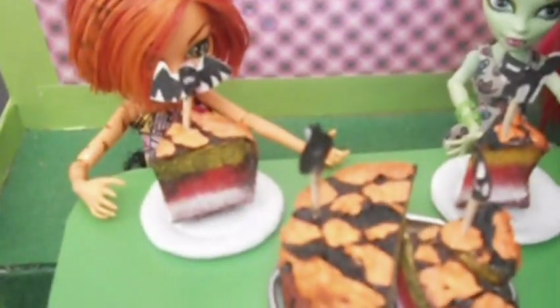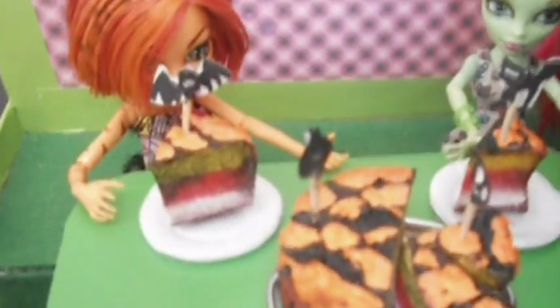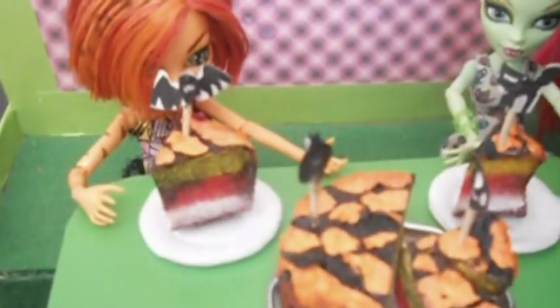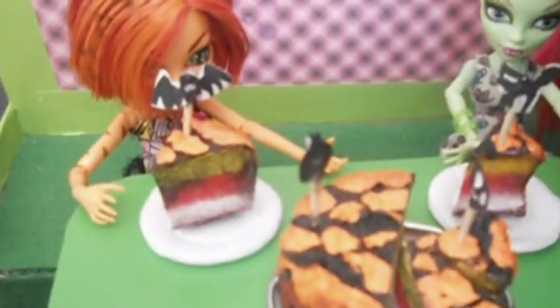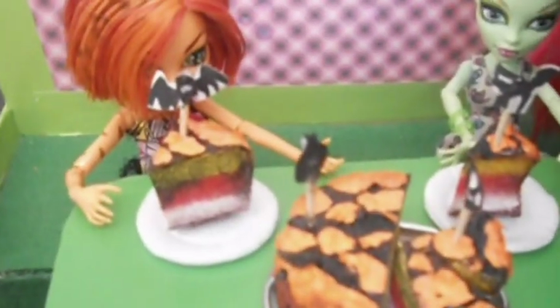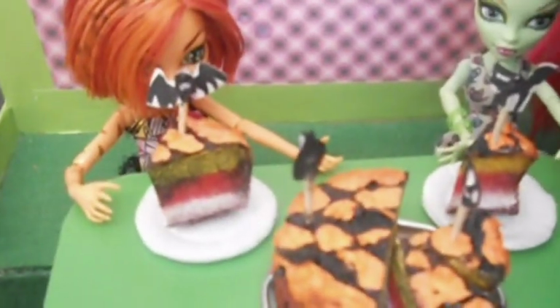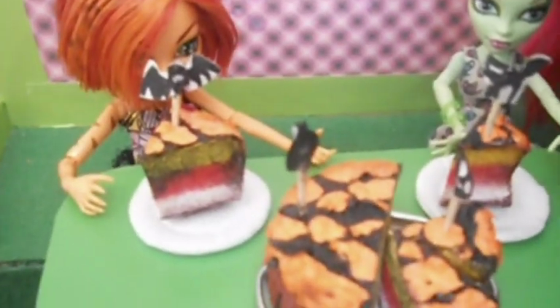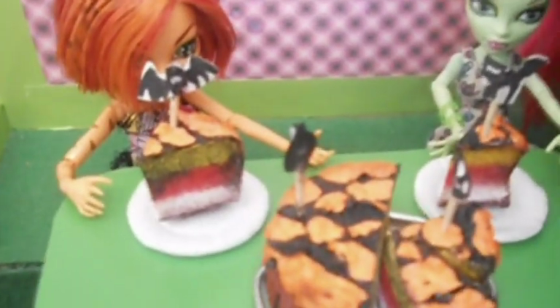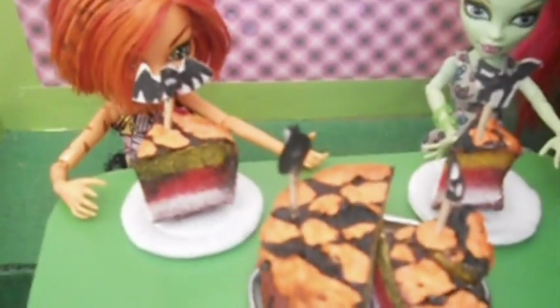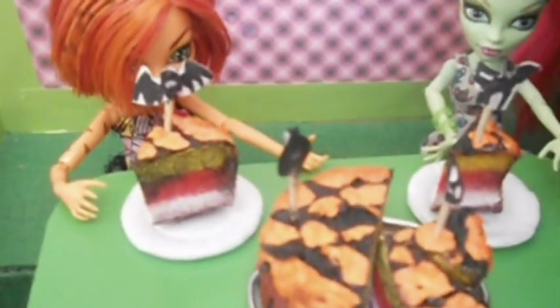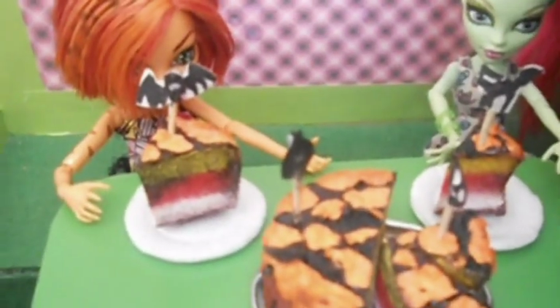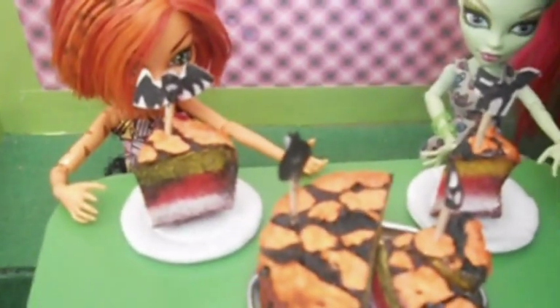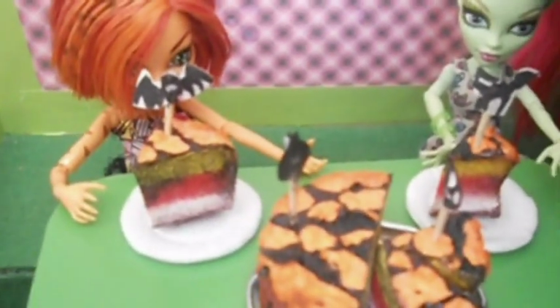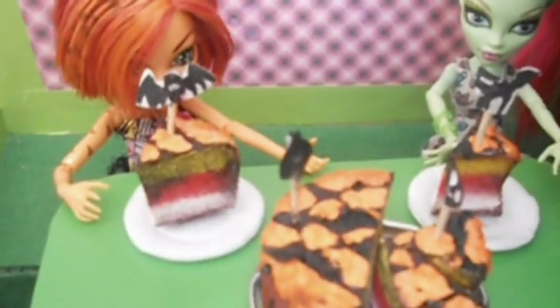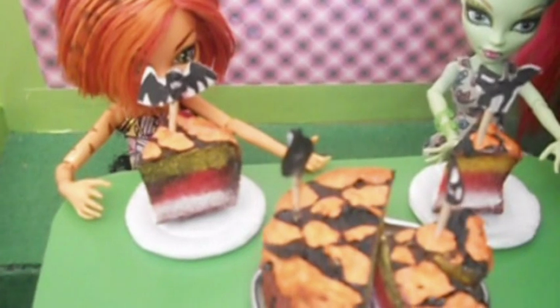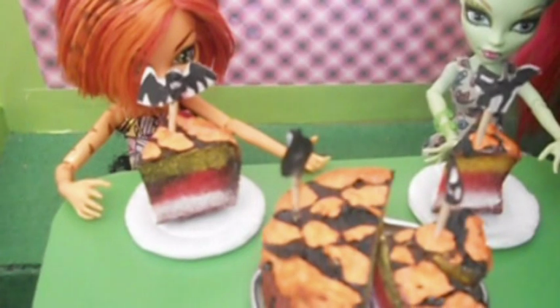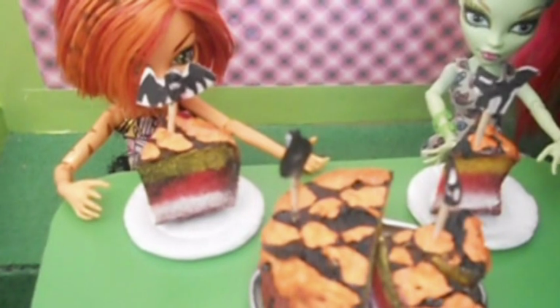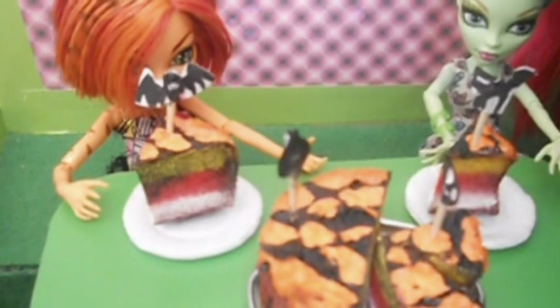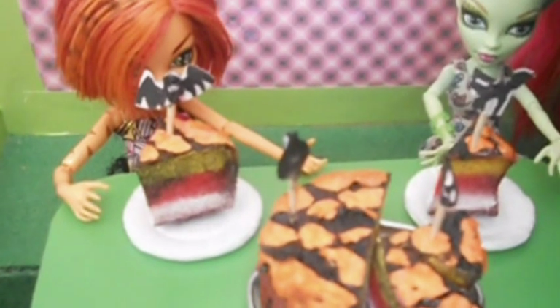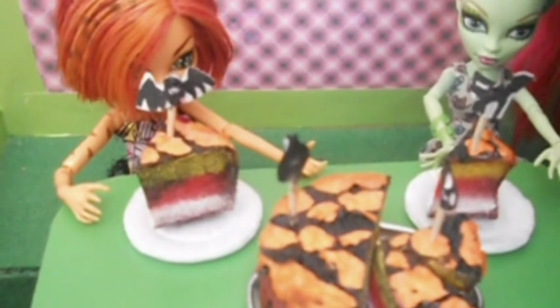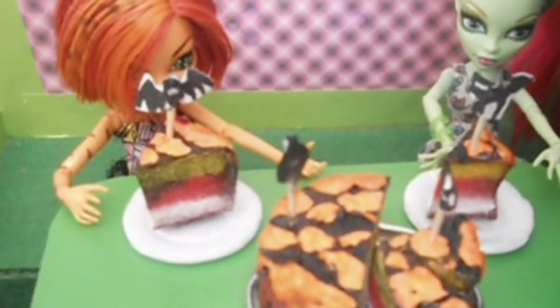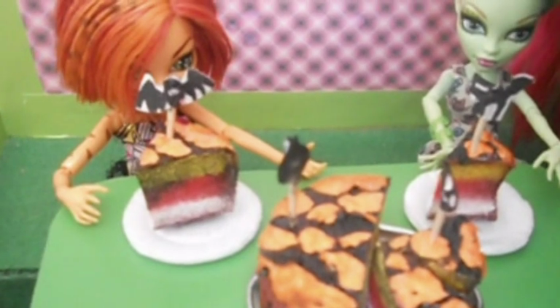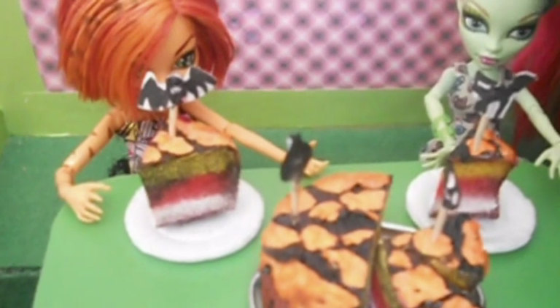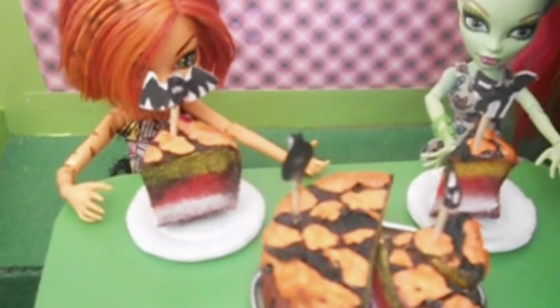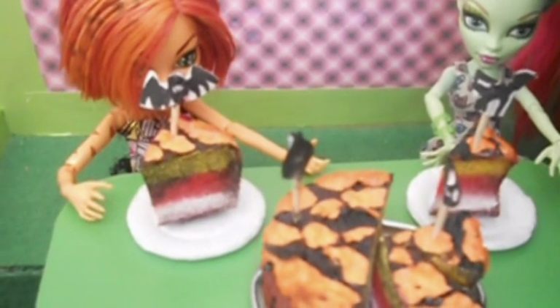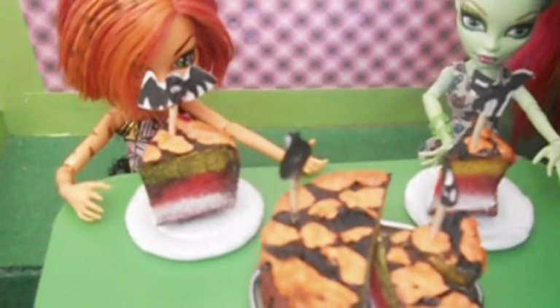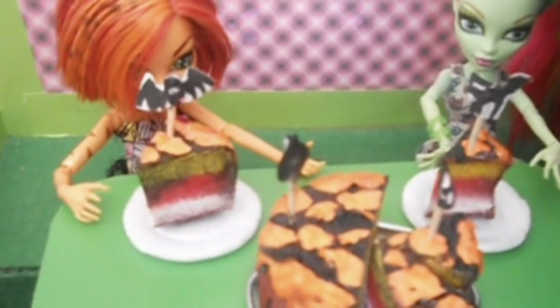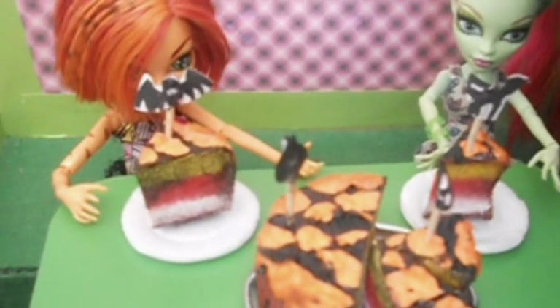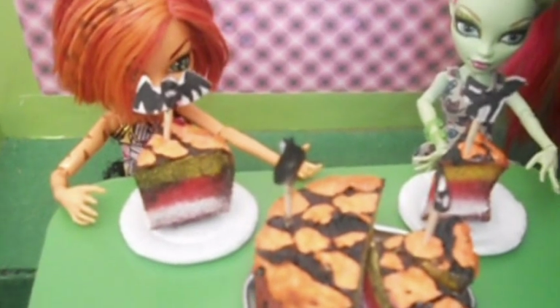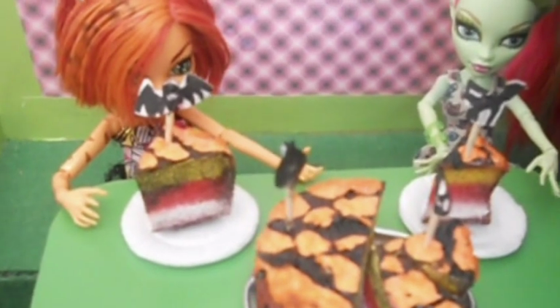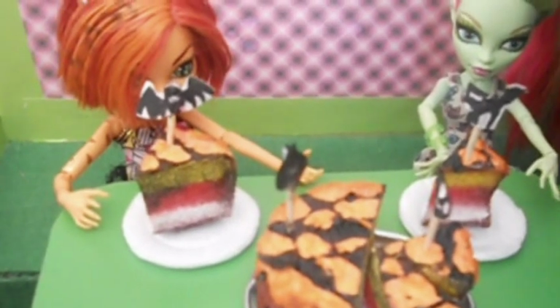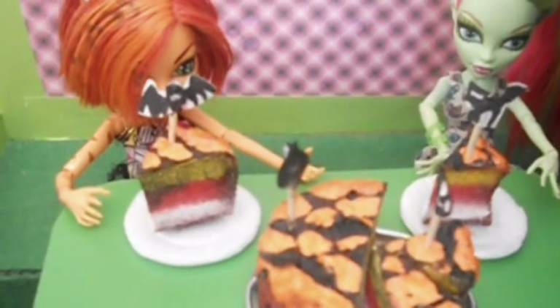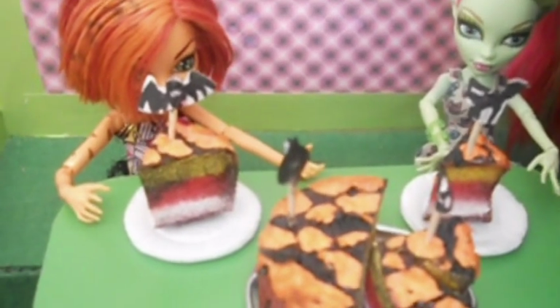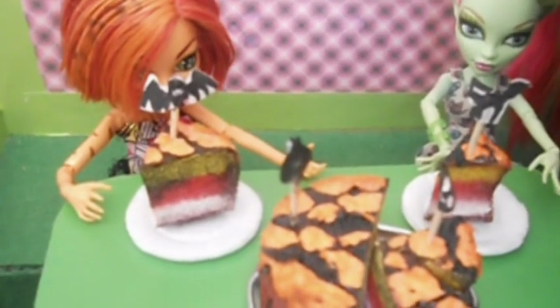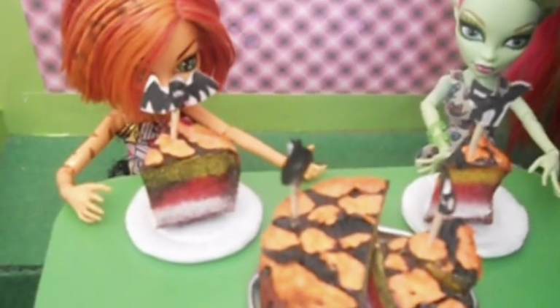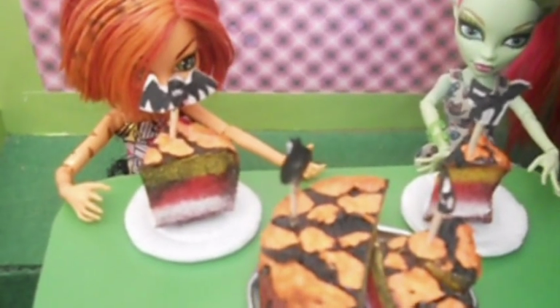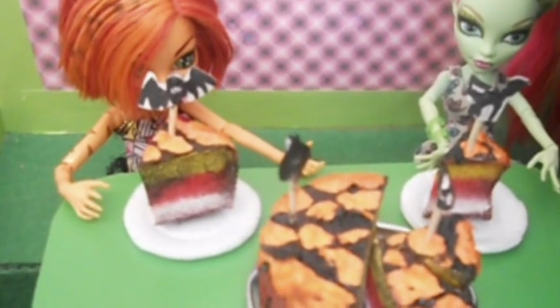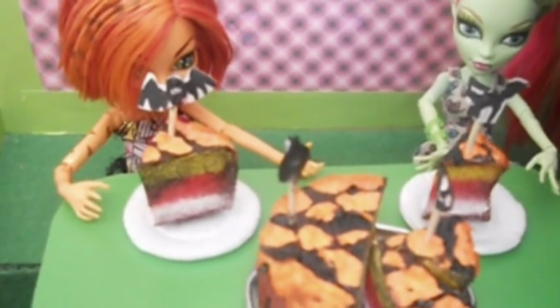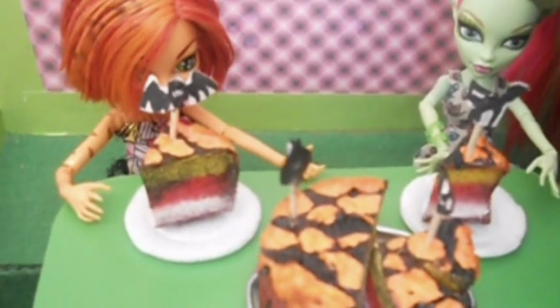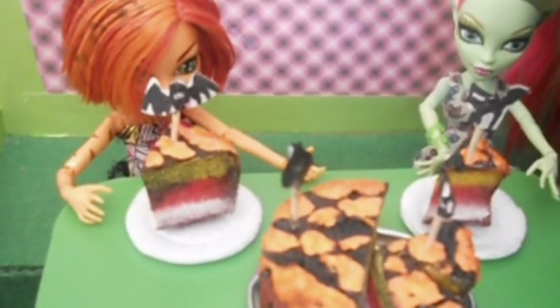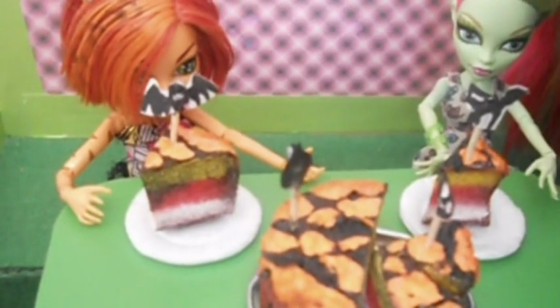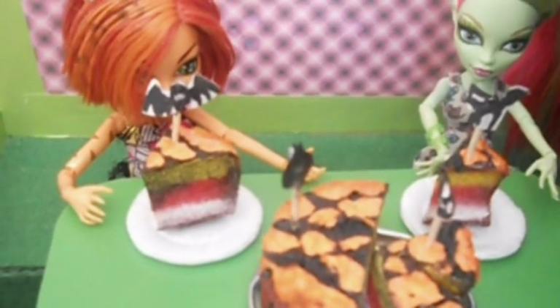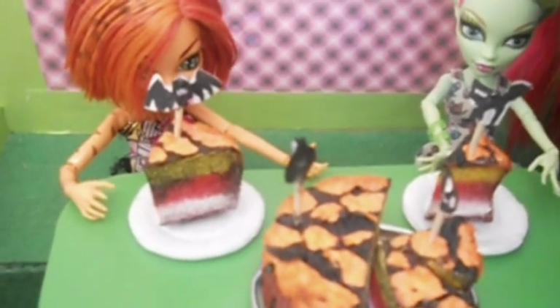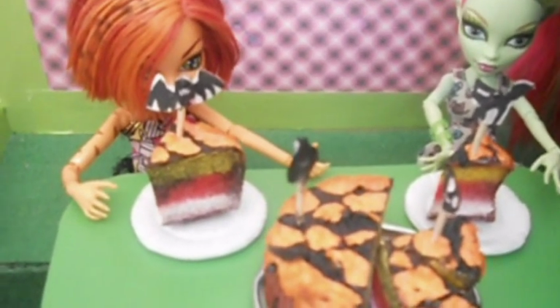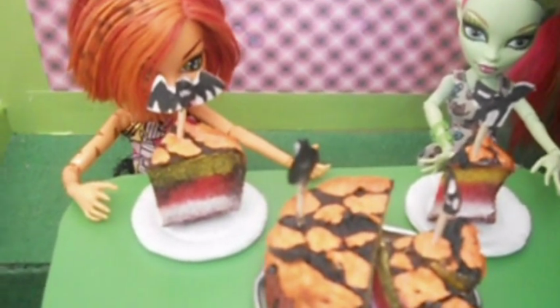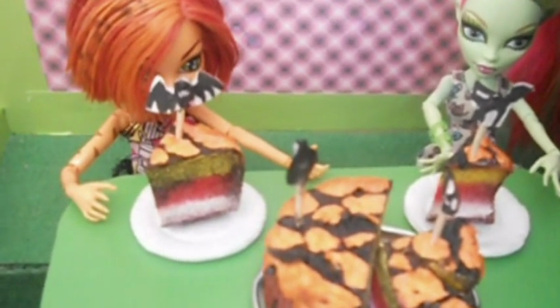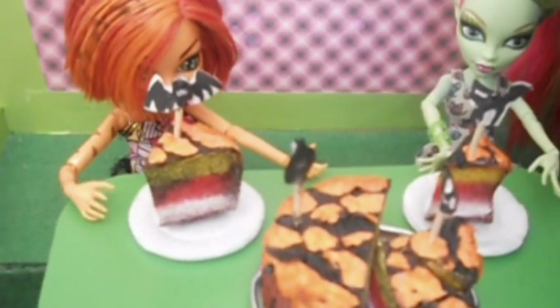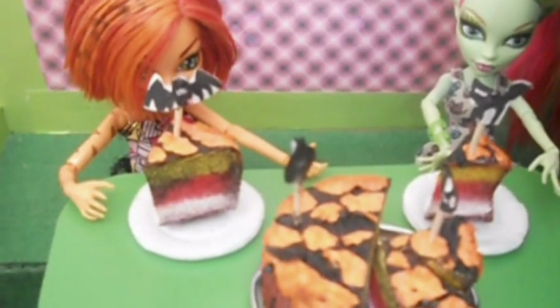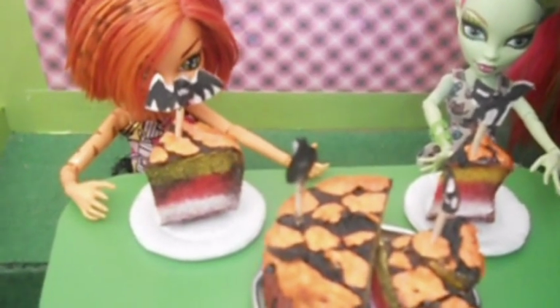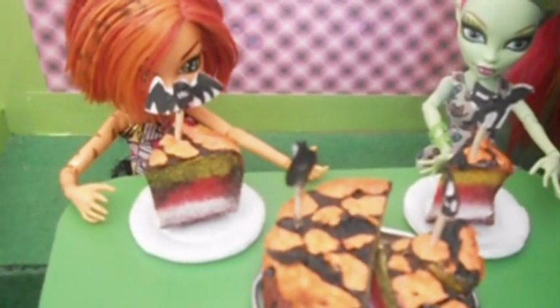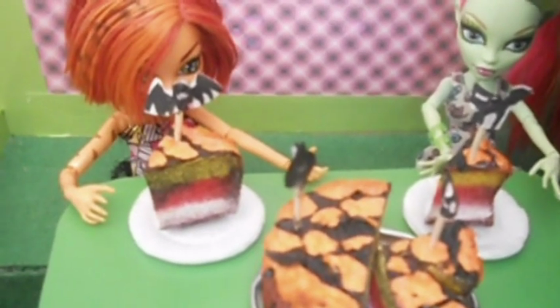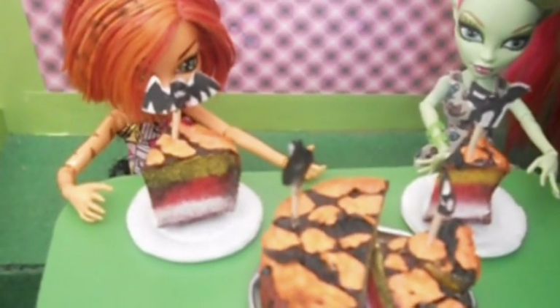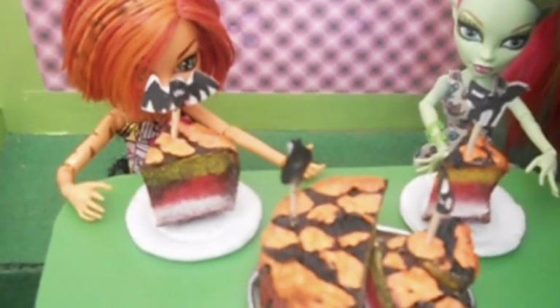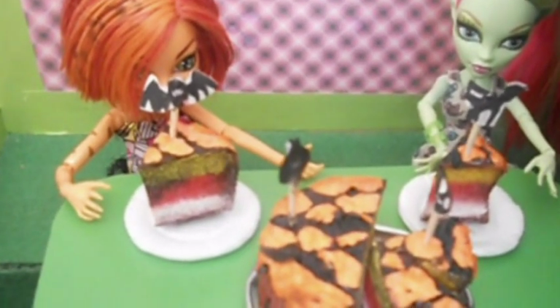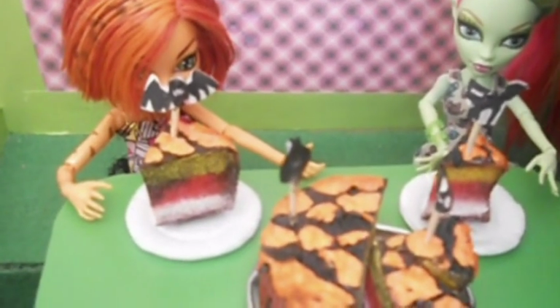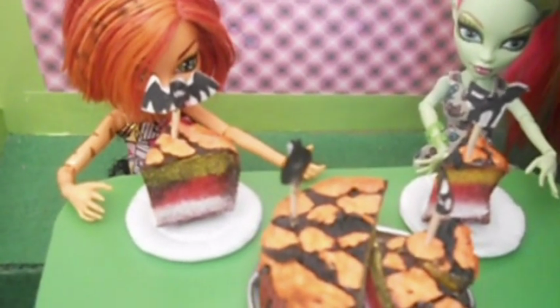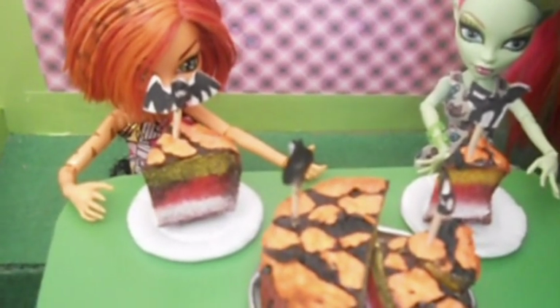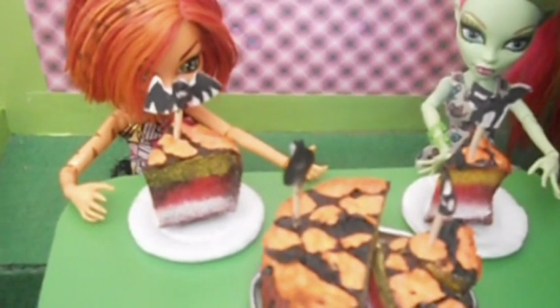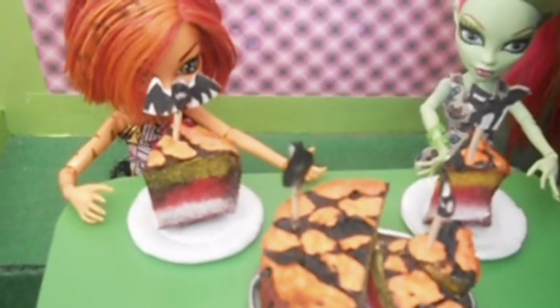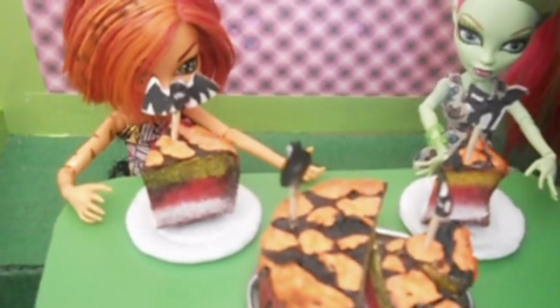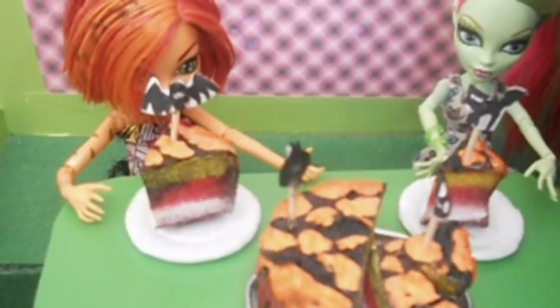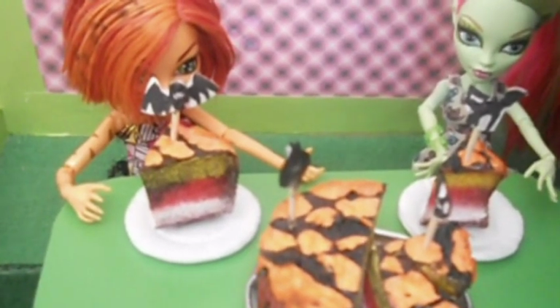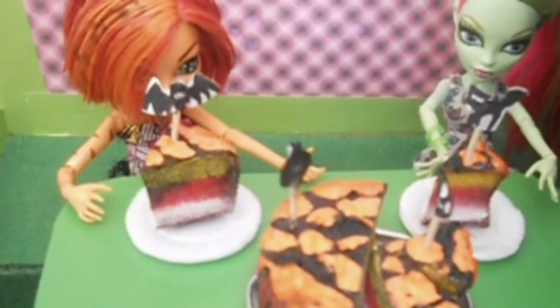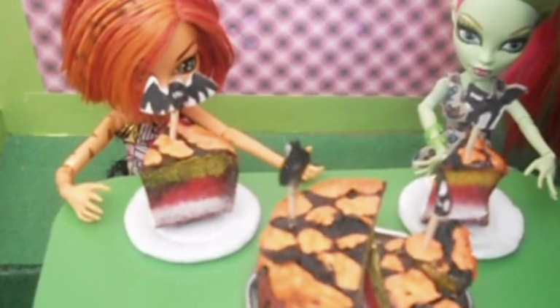Если вам понравилось моё видео, ставьте лайки, пишите комментарии и подписывайтесь на мой канал. Всем пока!